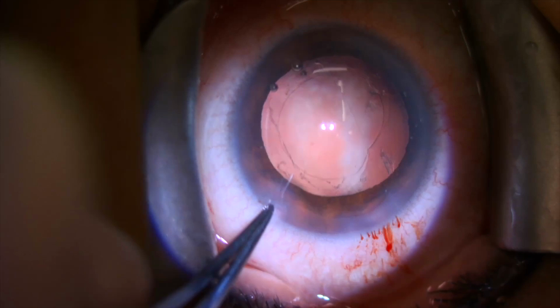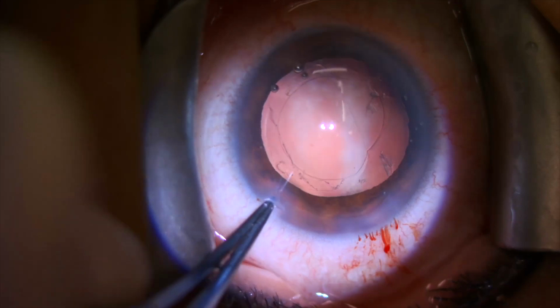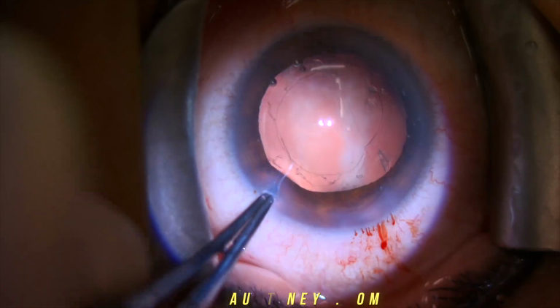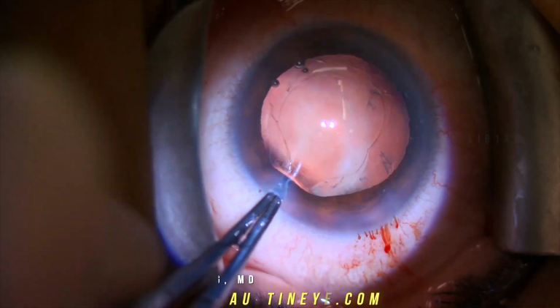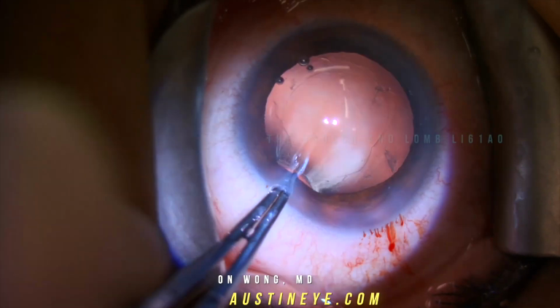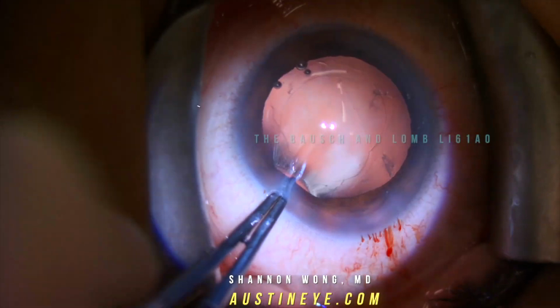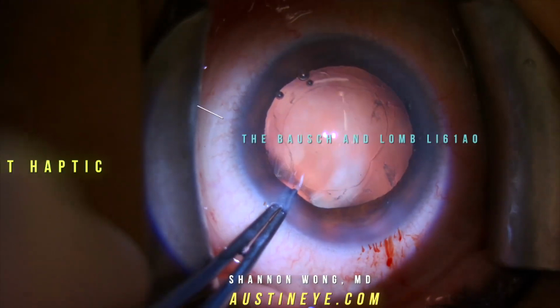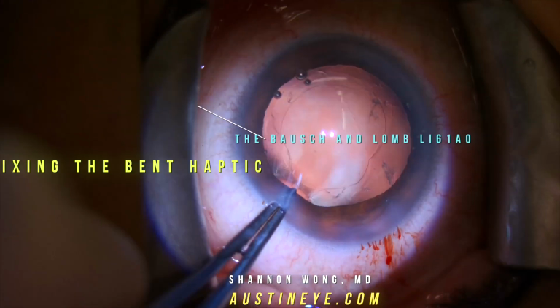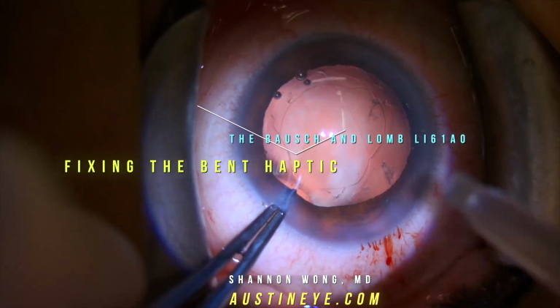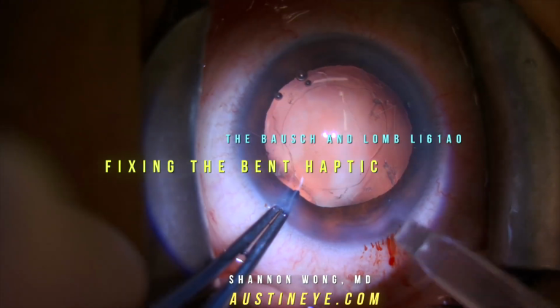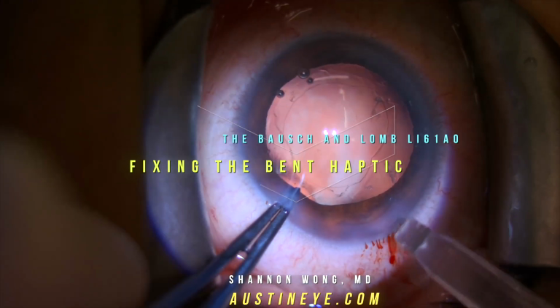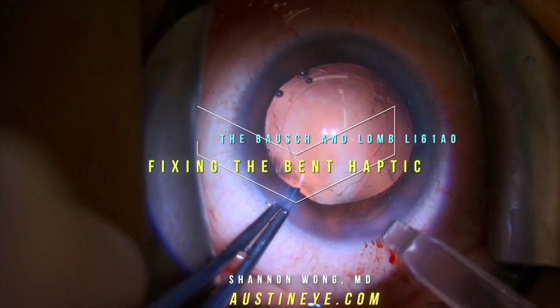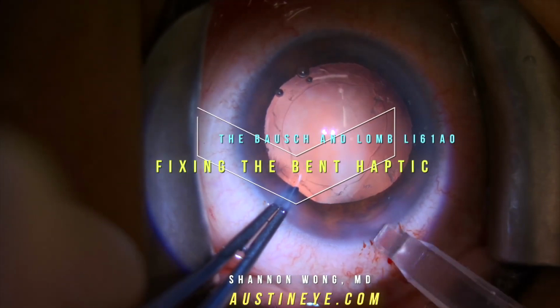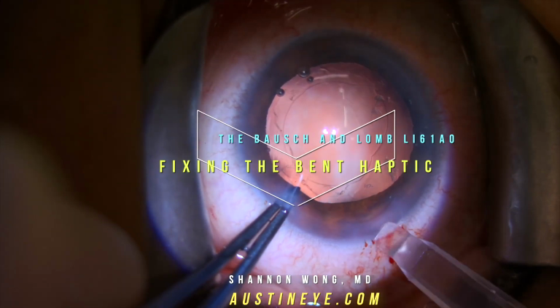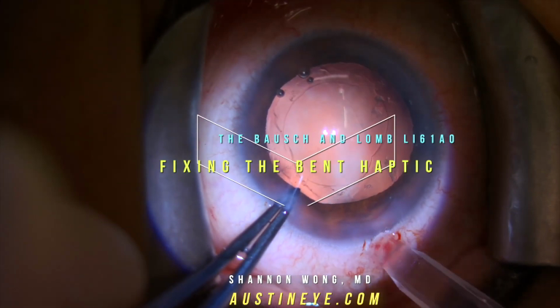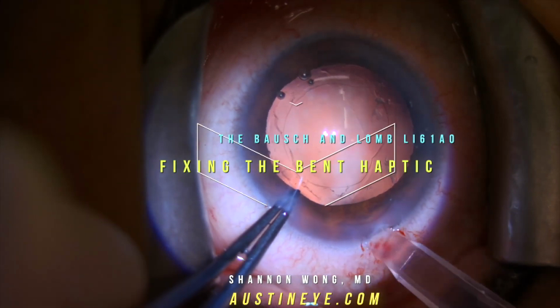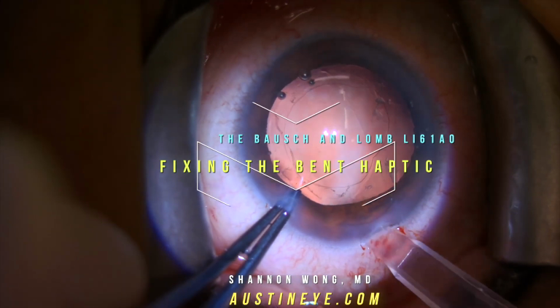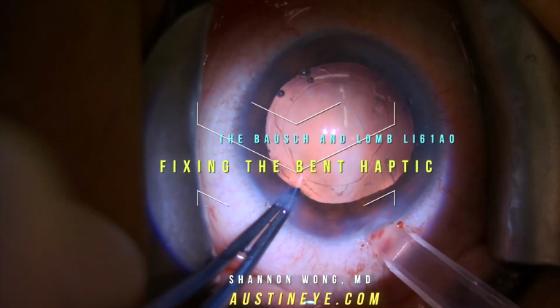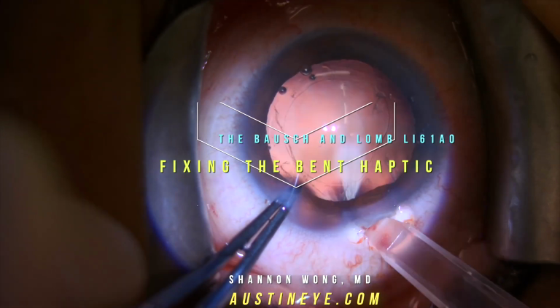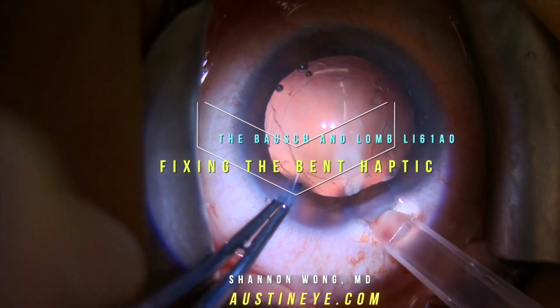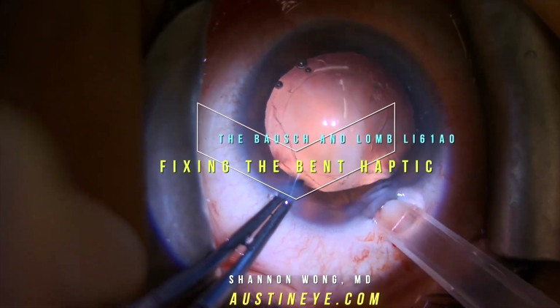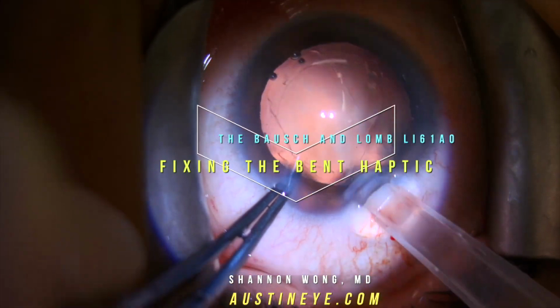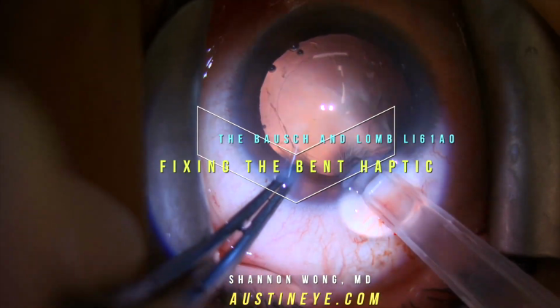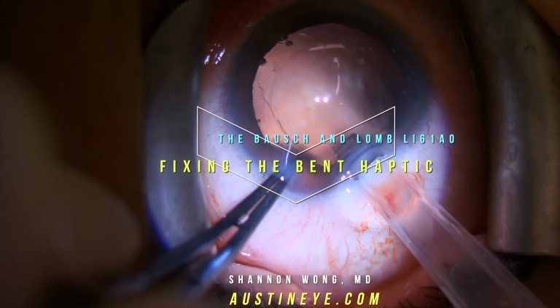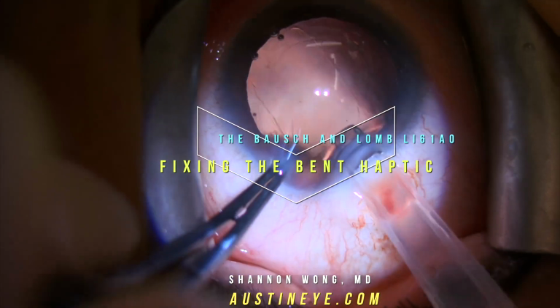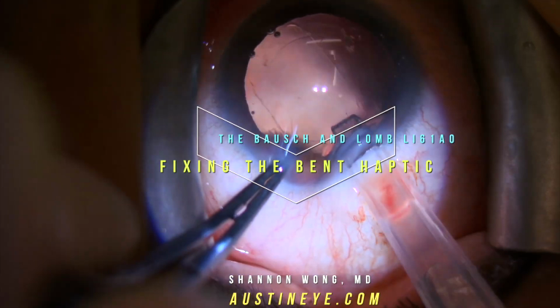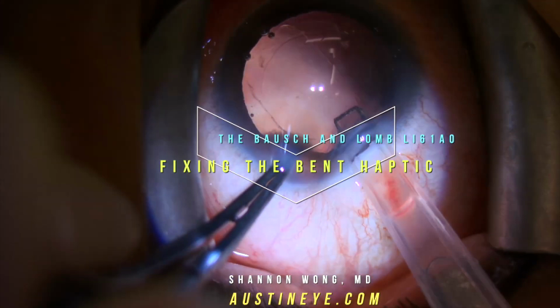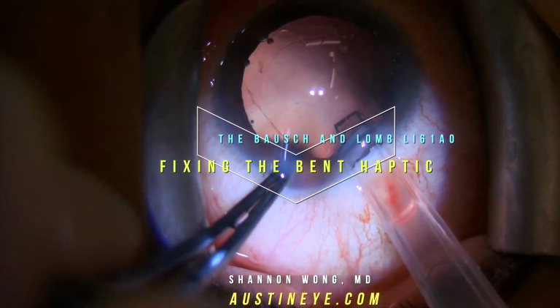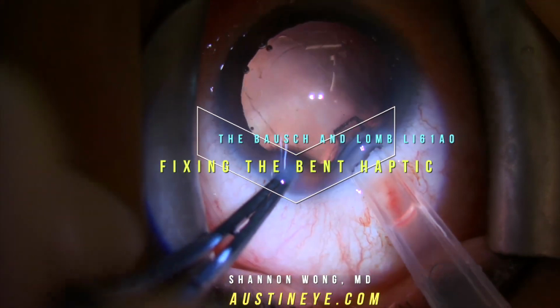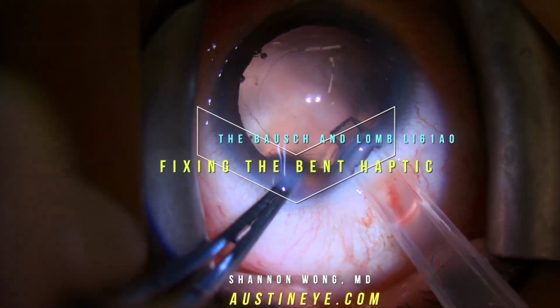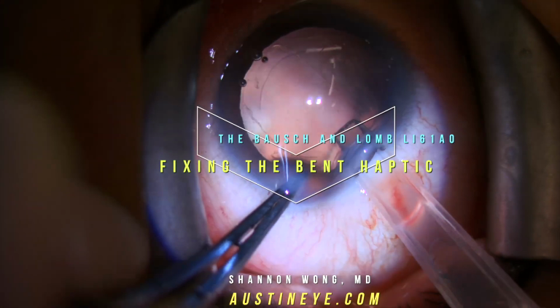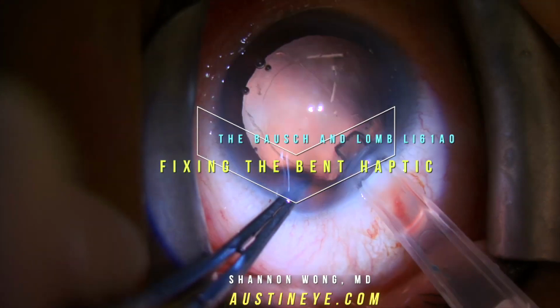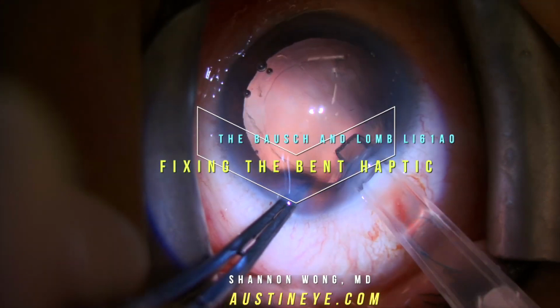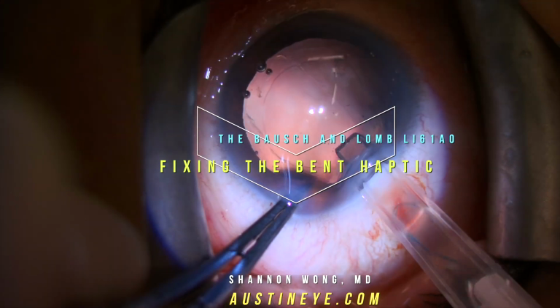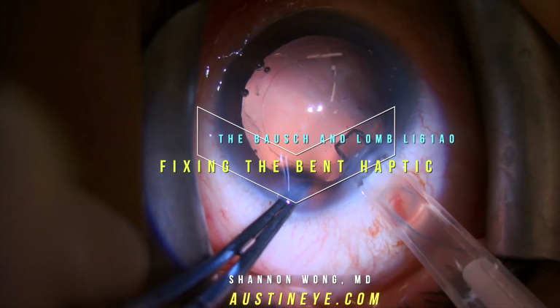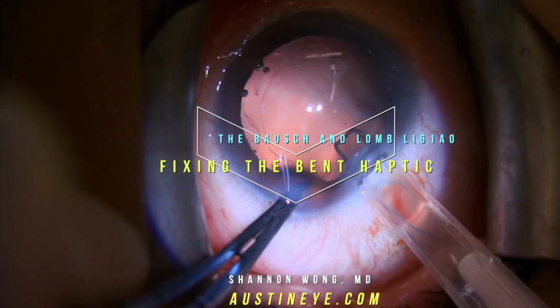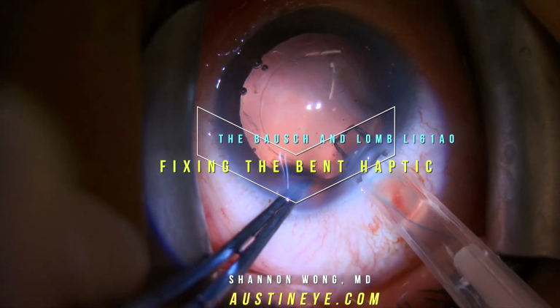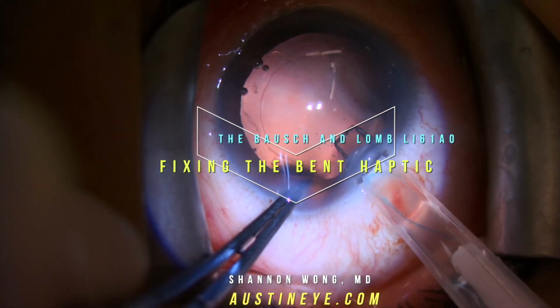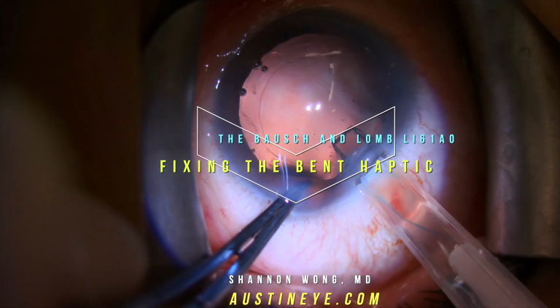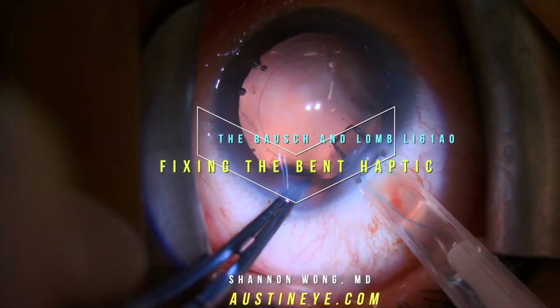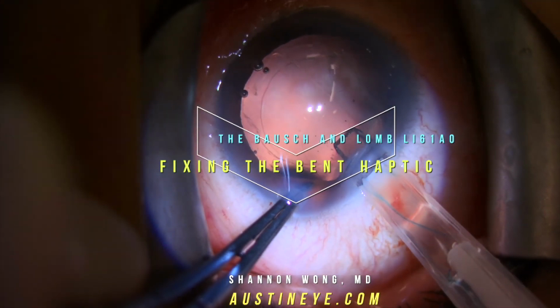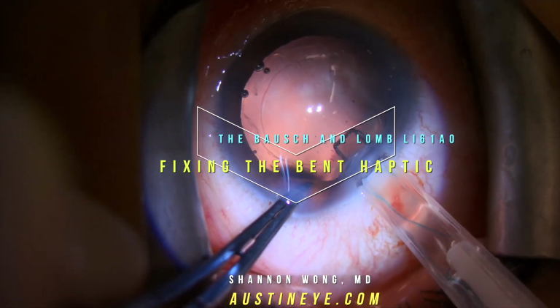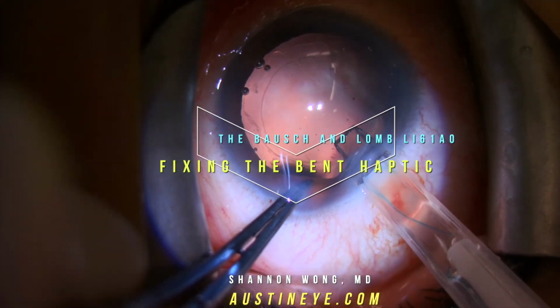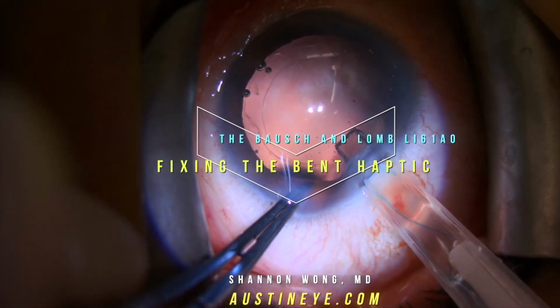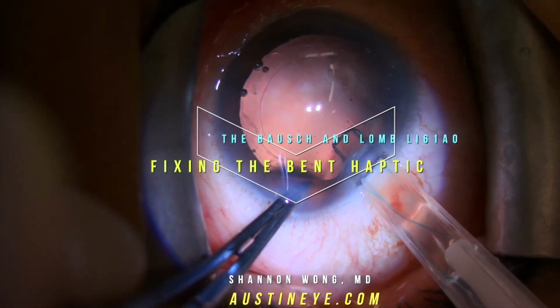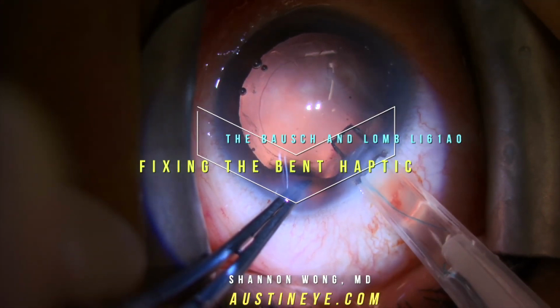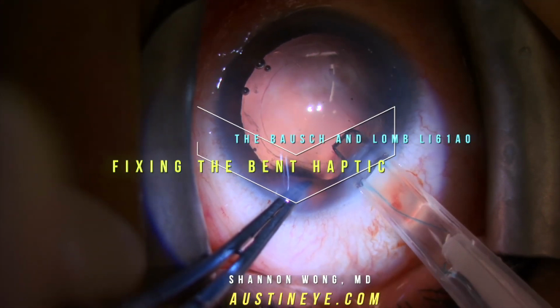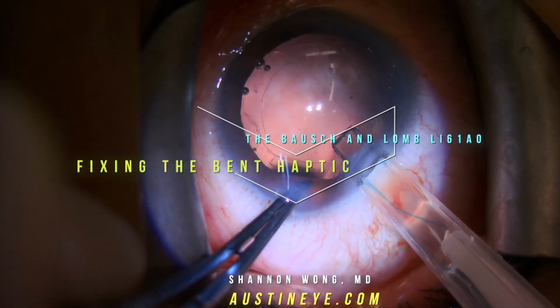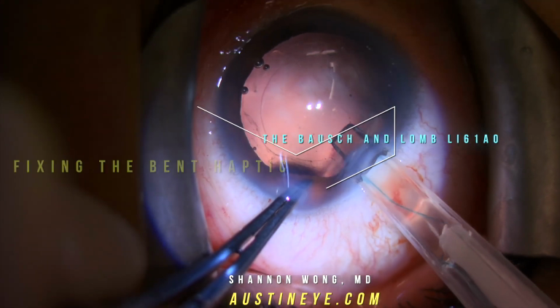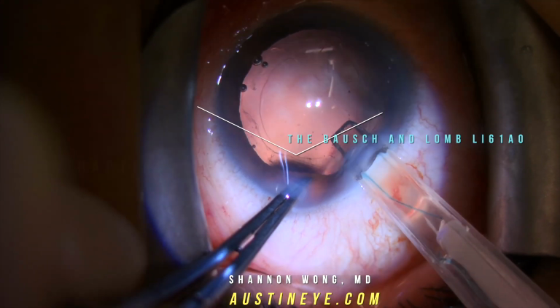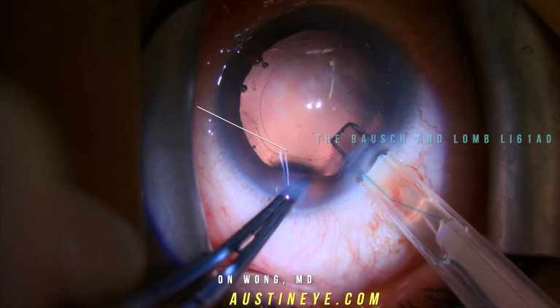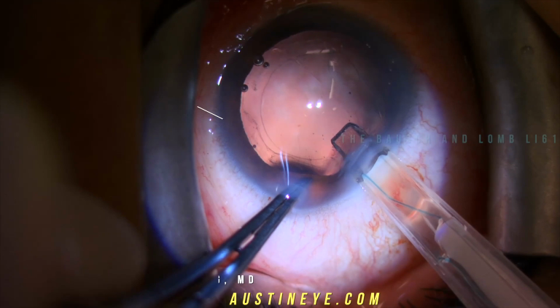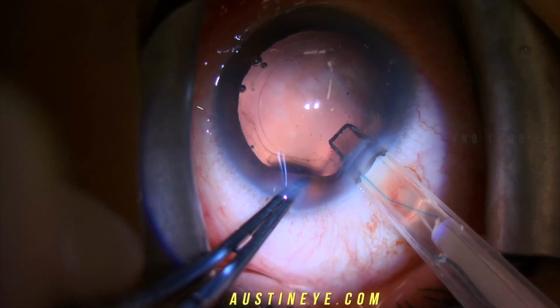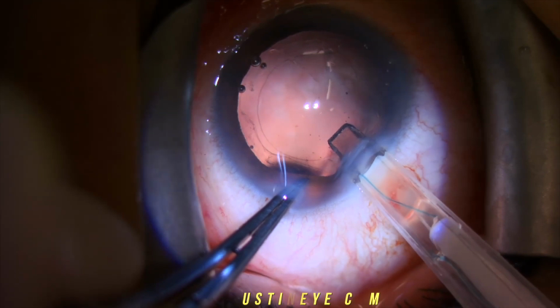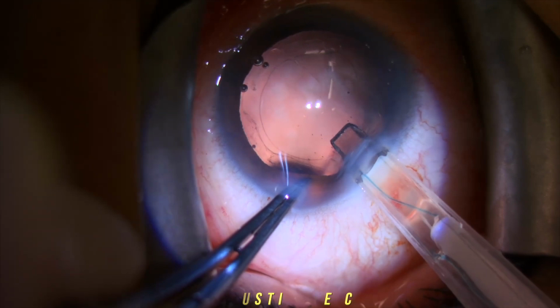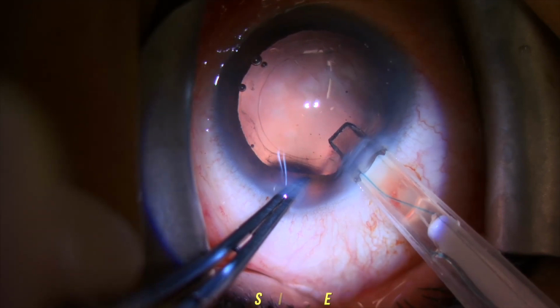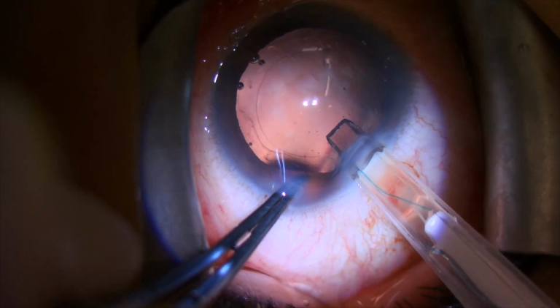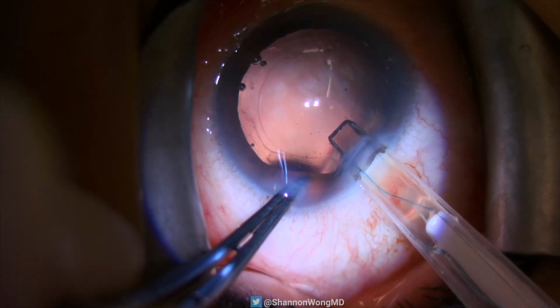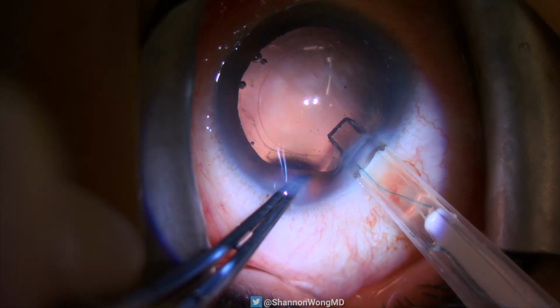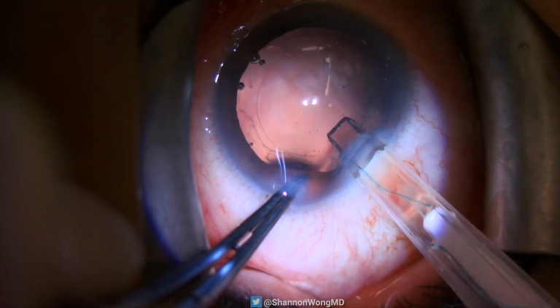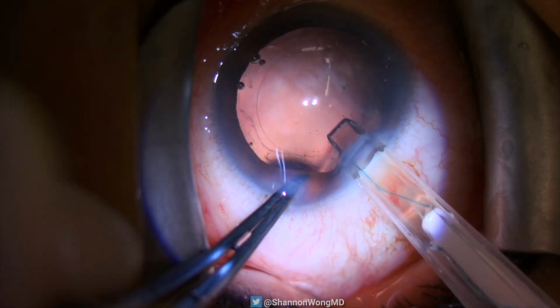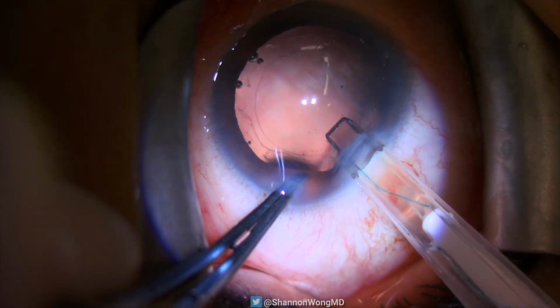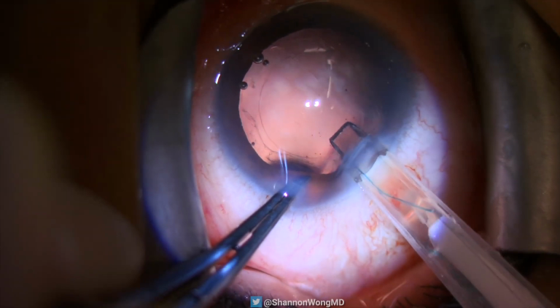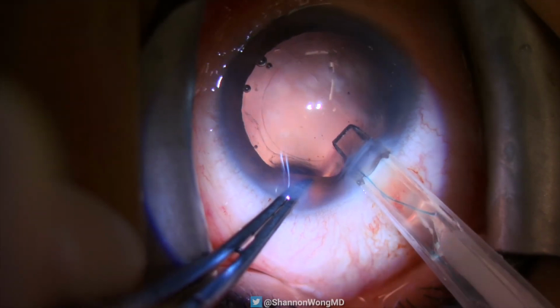Our go-to monofocal lens is the Bausch & Lomb LI-61AO. The optics are spectacular.